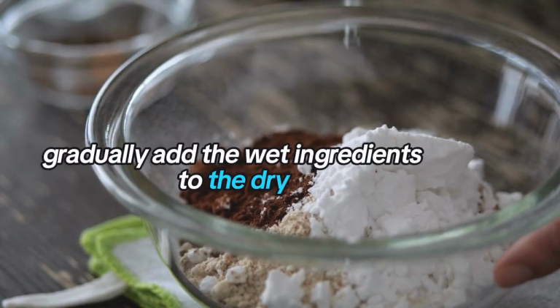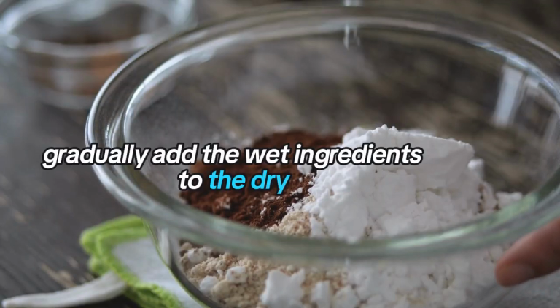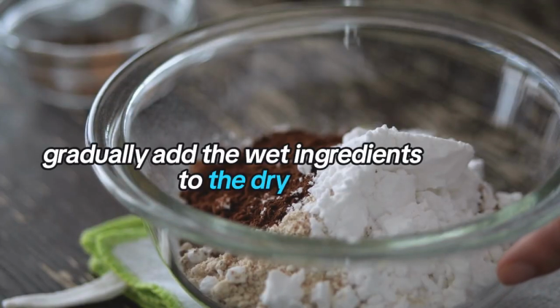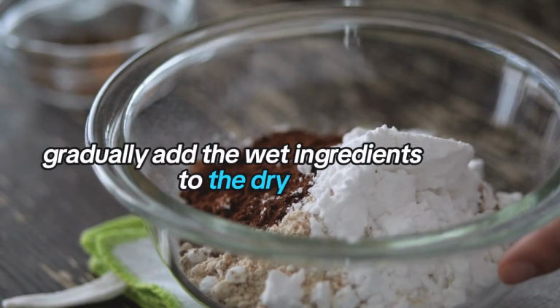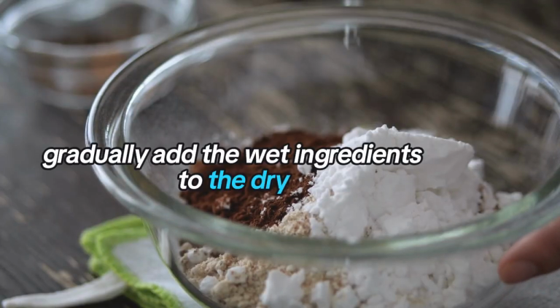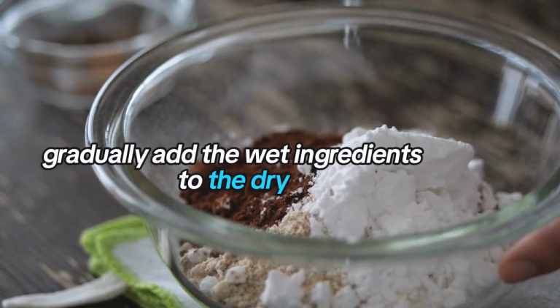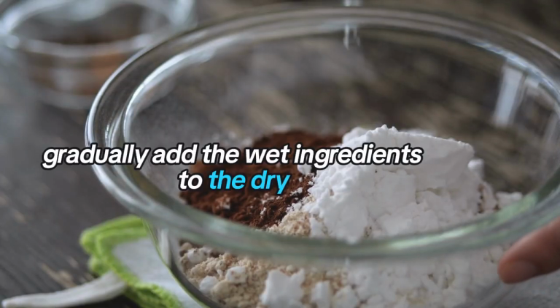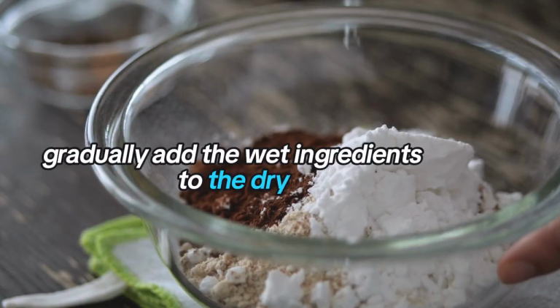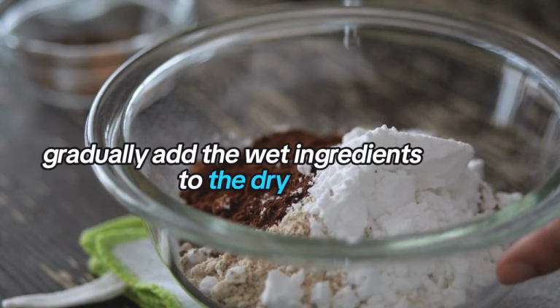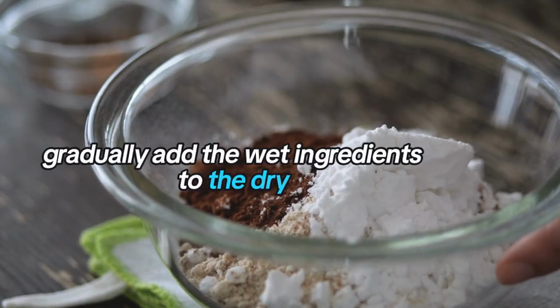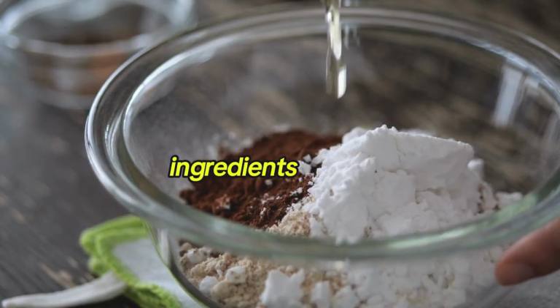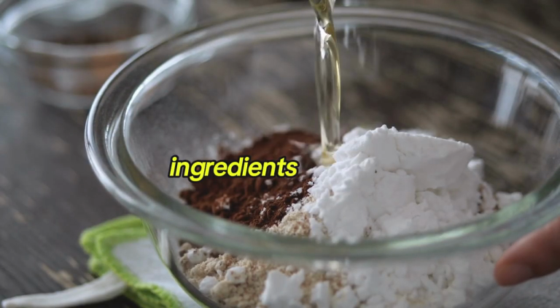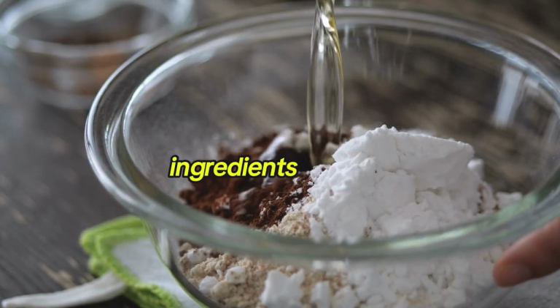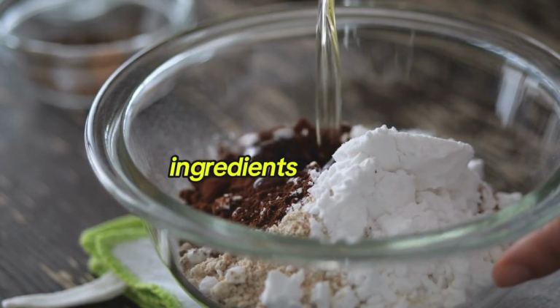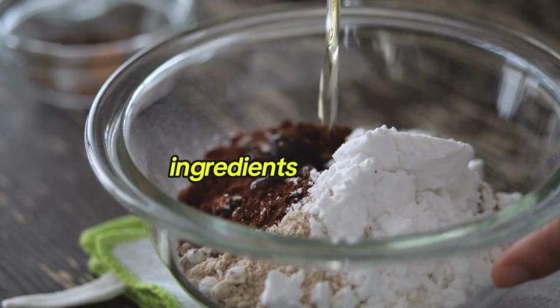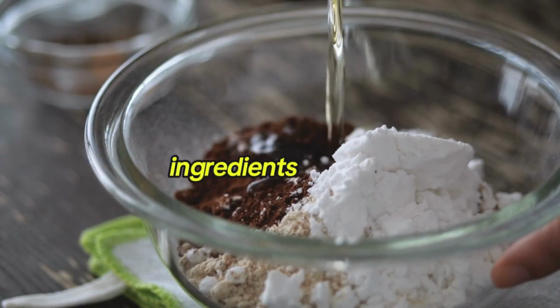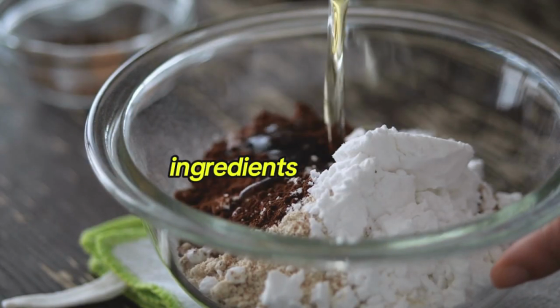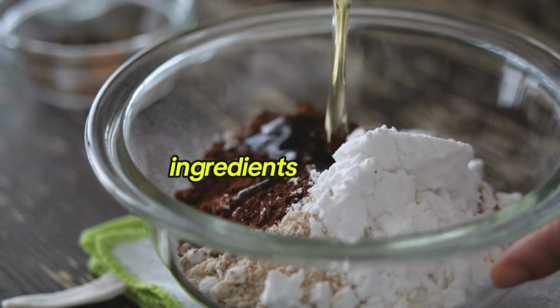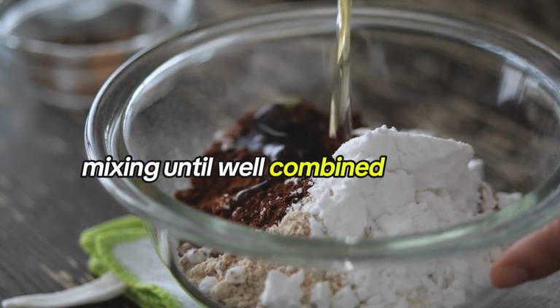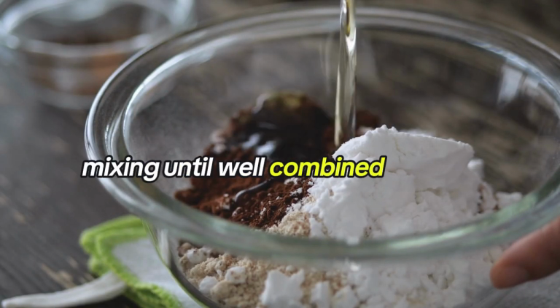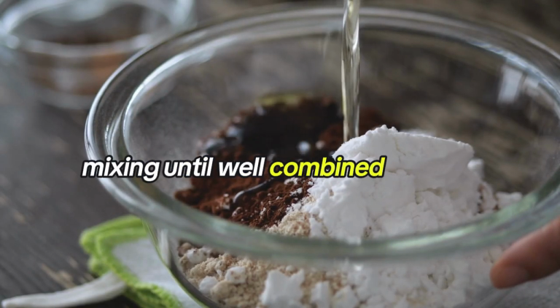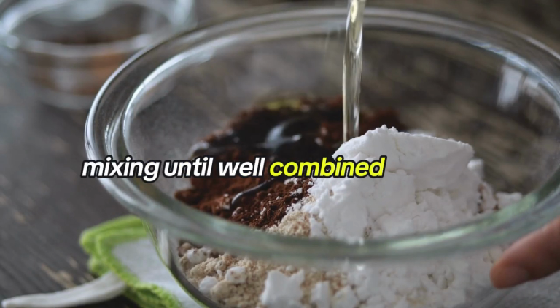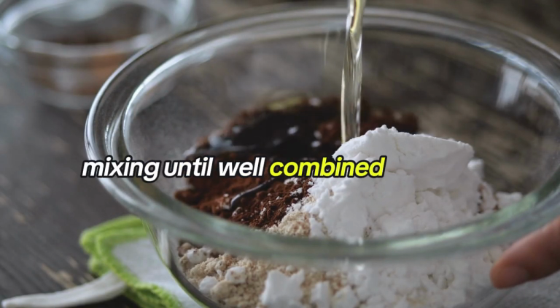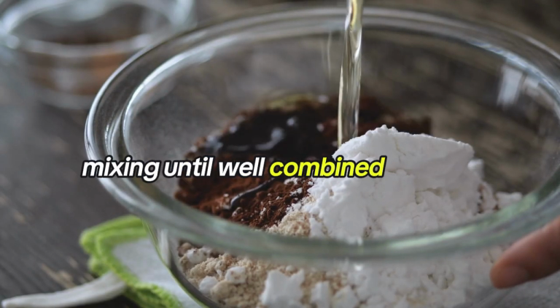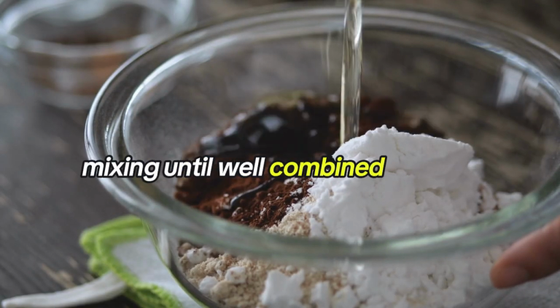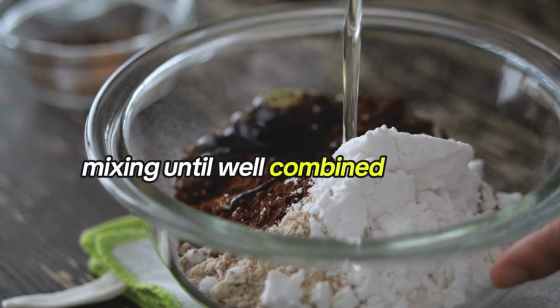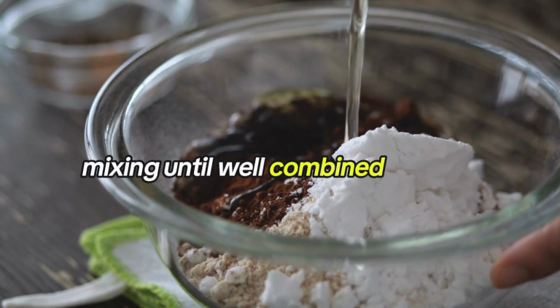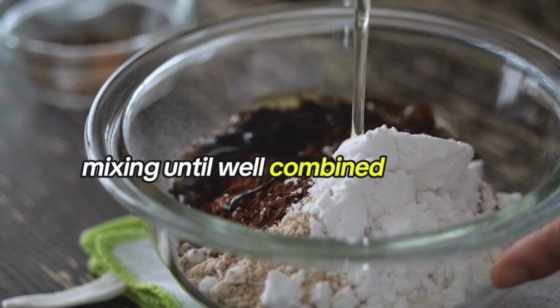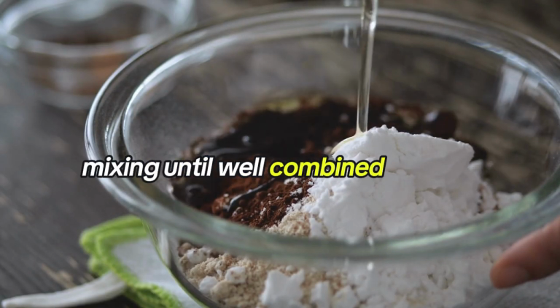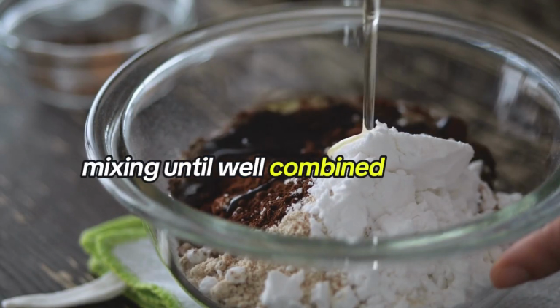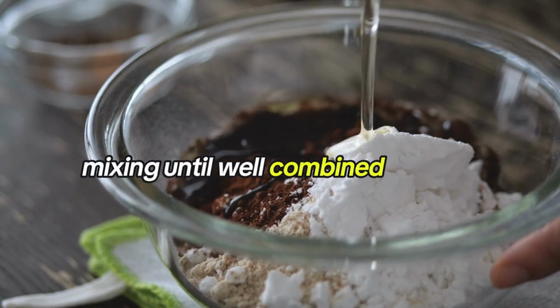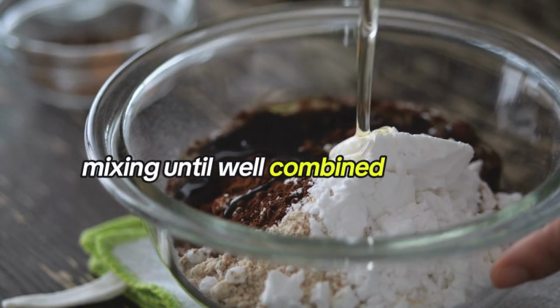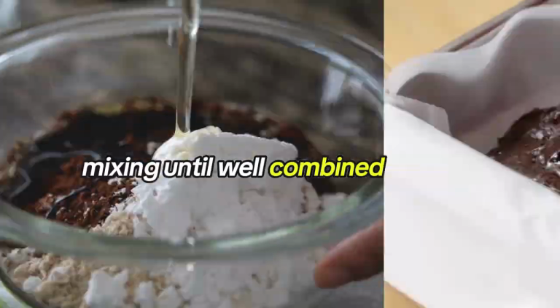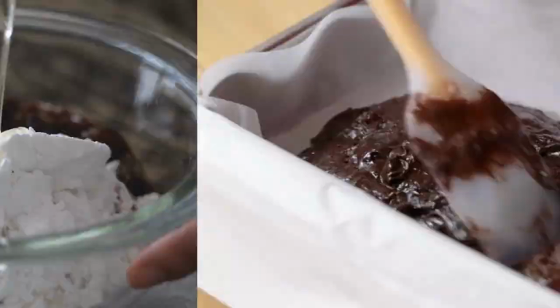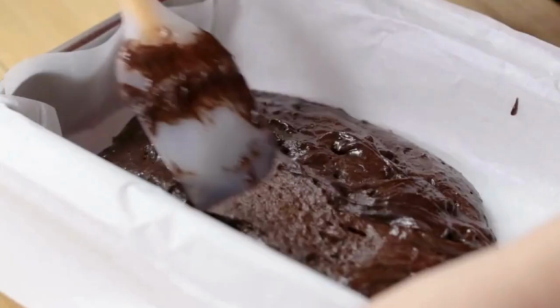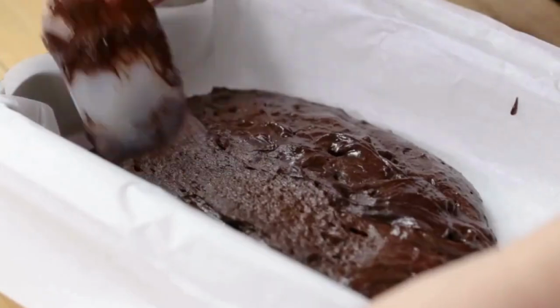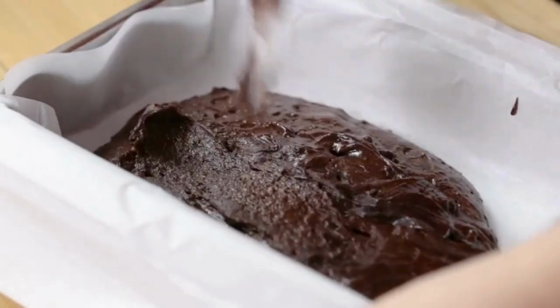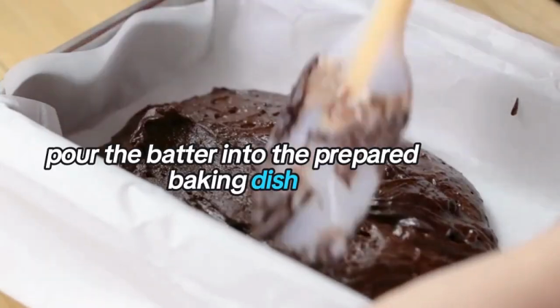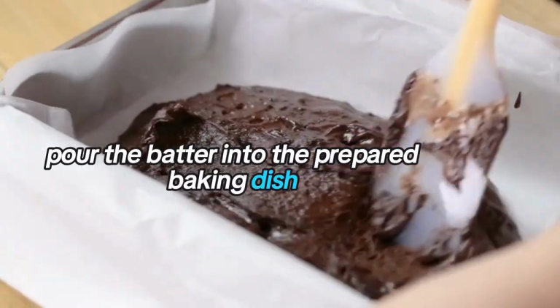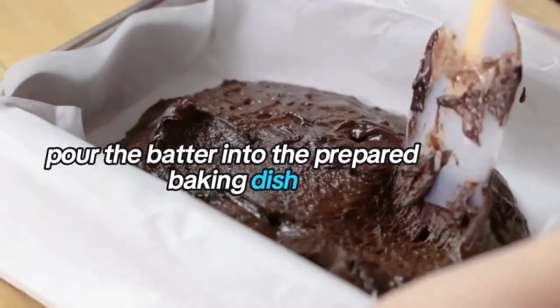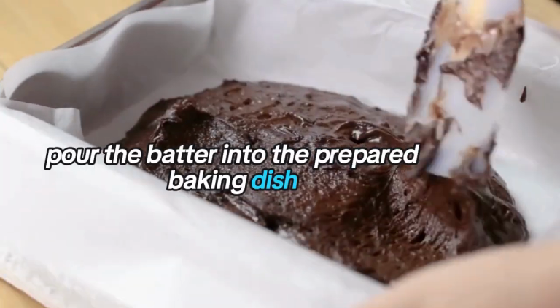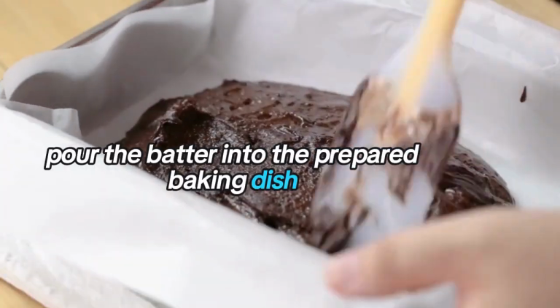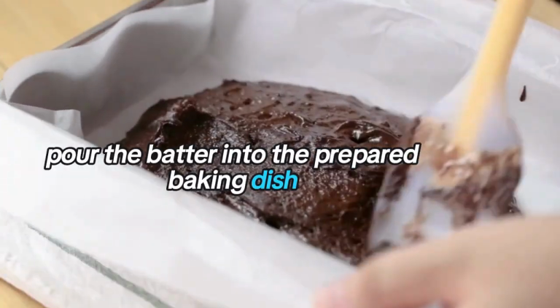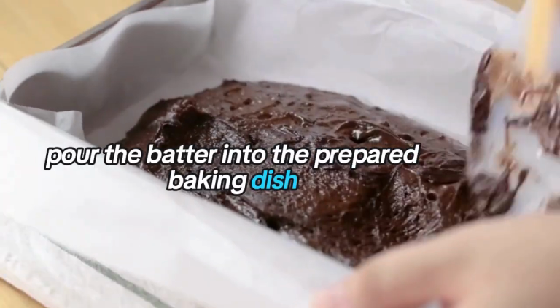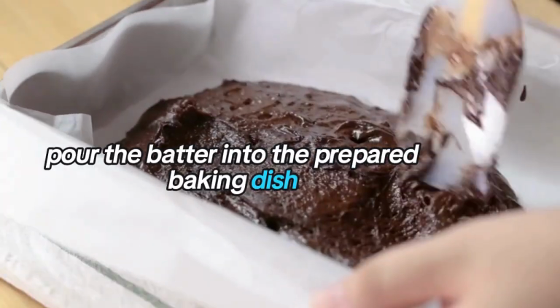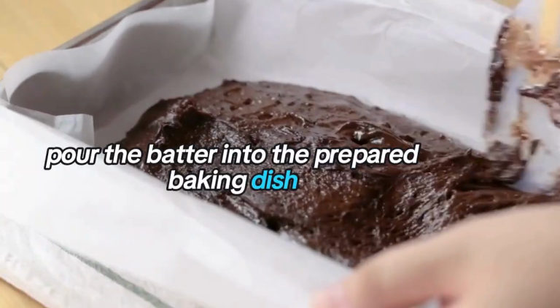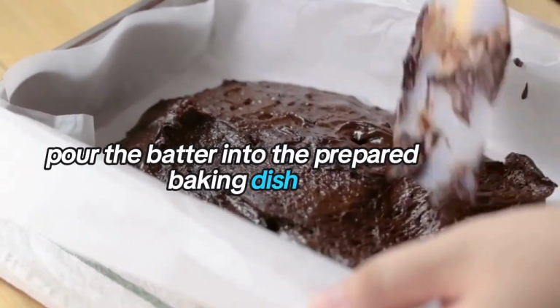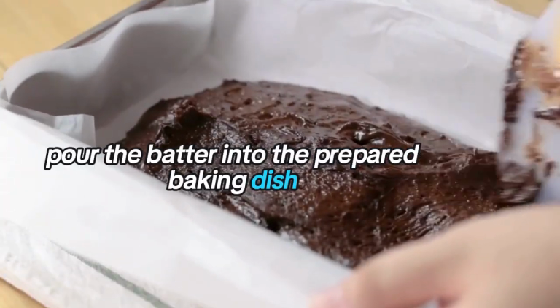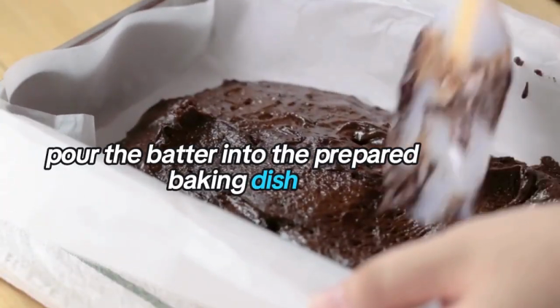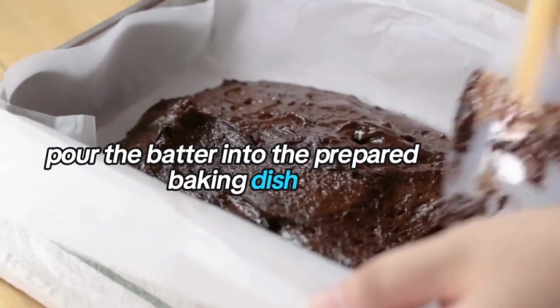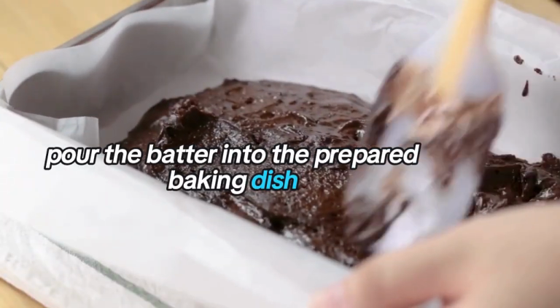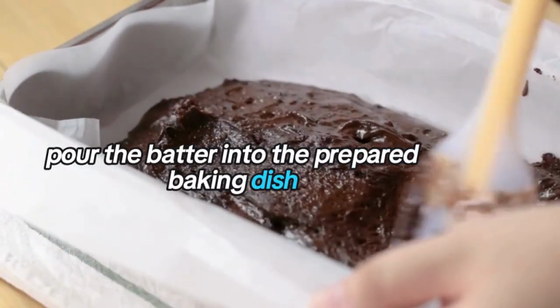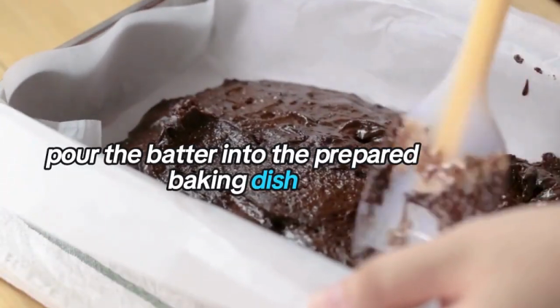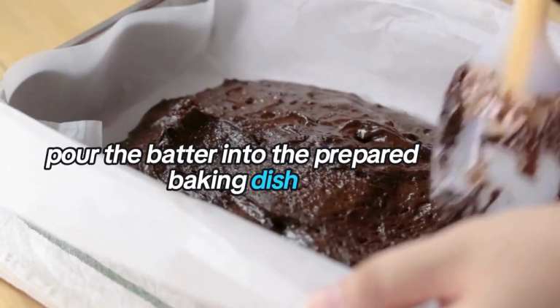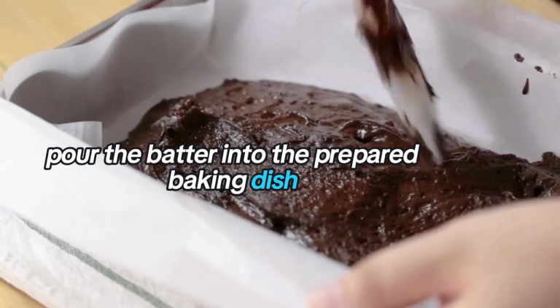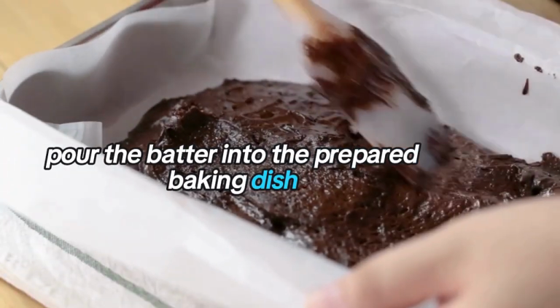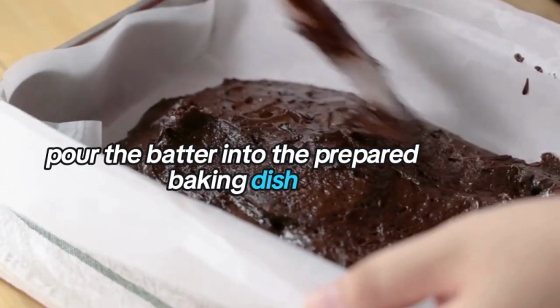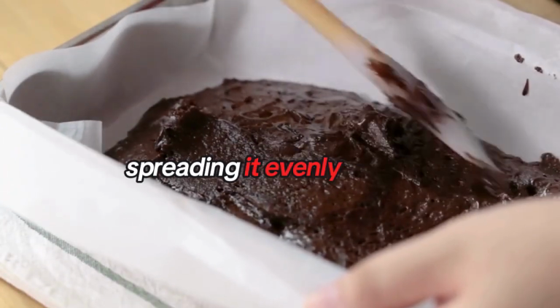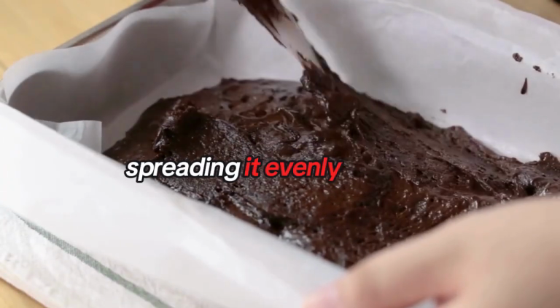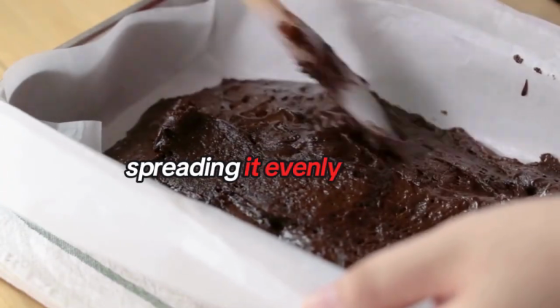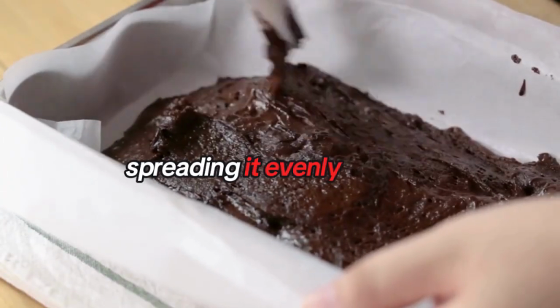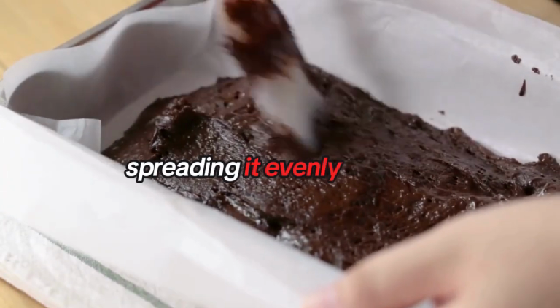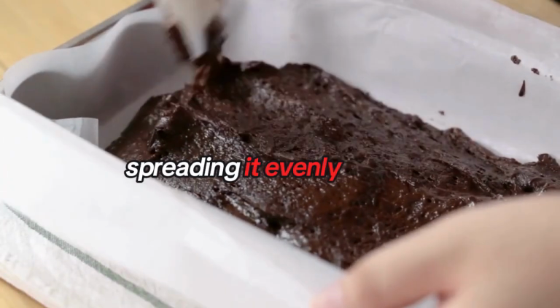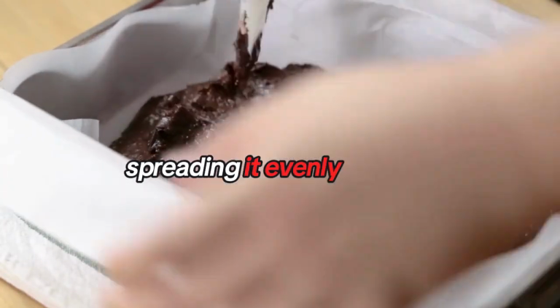Gradually add the wet ingredients to the dry ingredients, mixing until well combined. Pour the batter into the prepared baking dish, spreading it evenly.